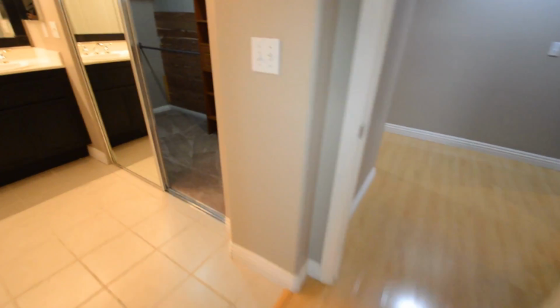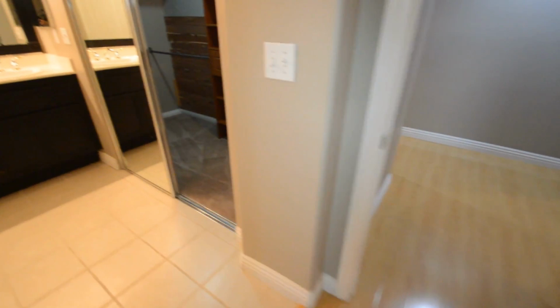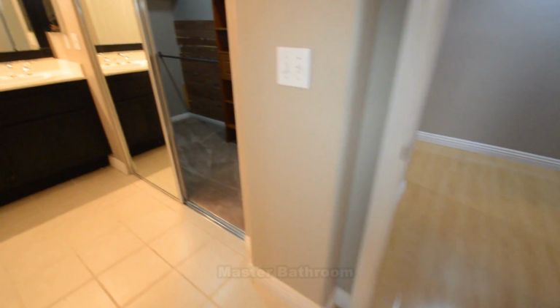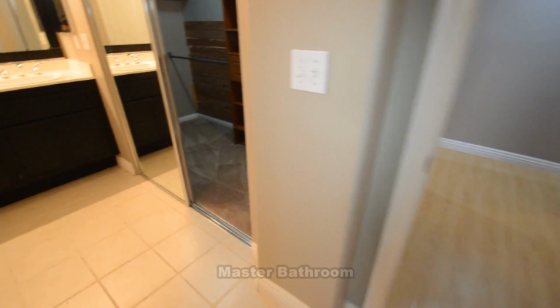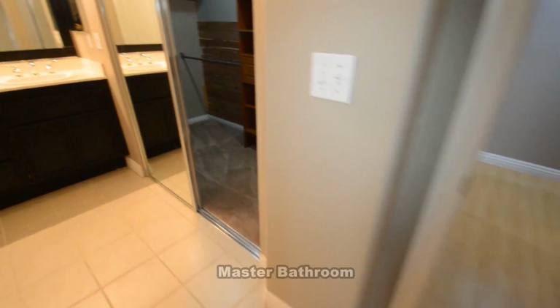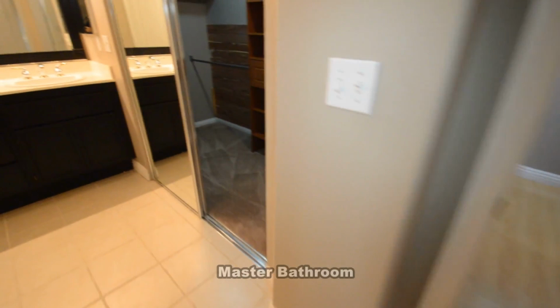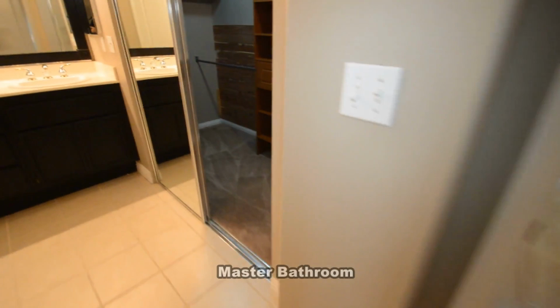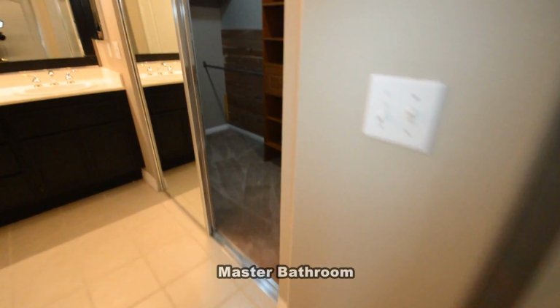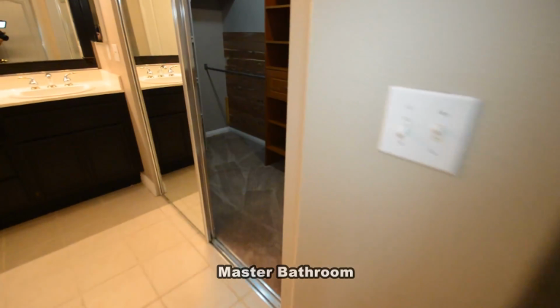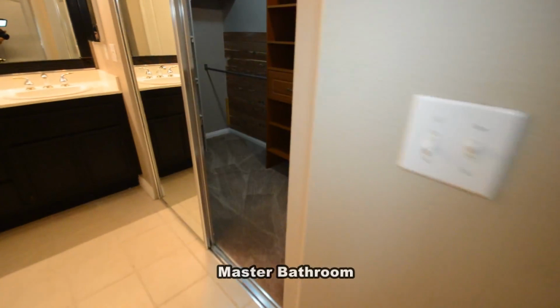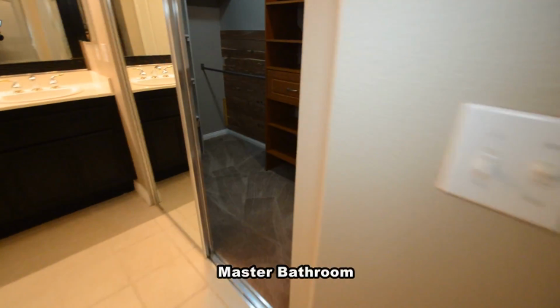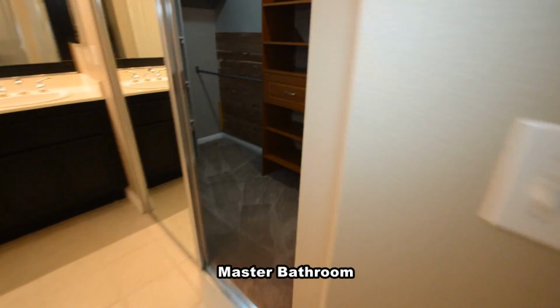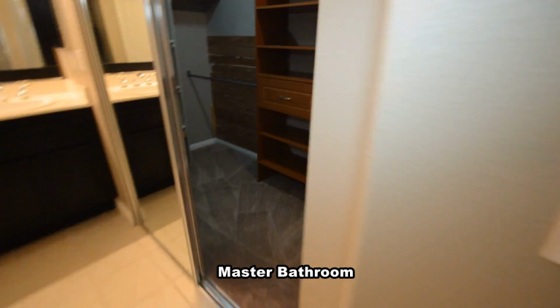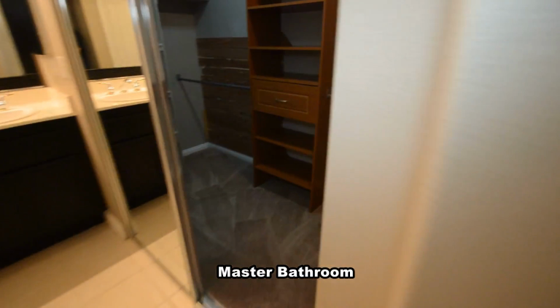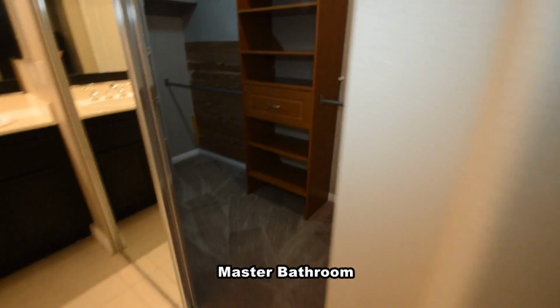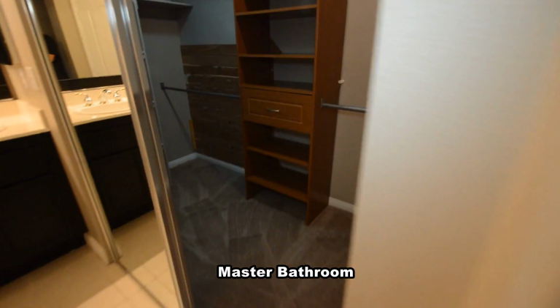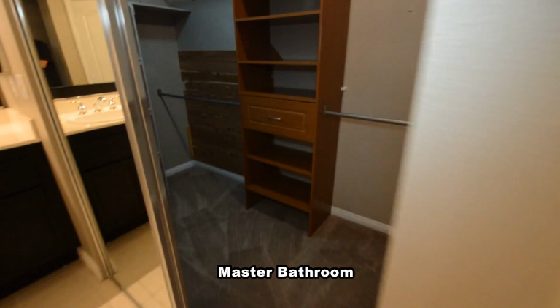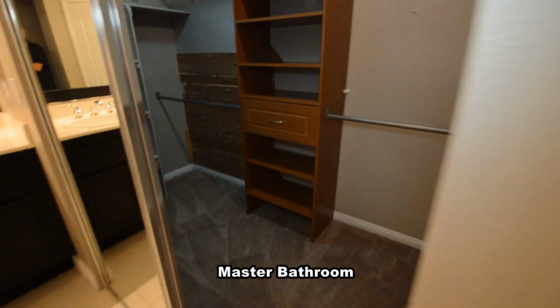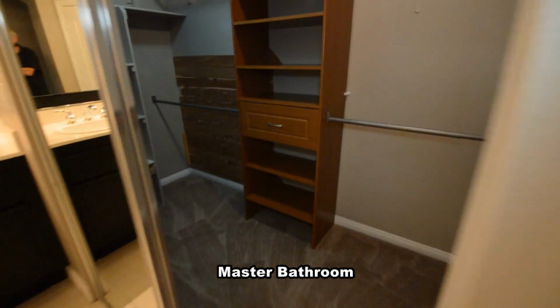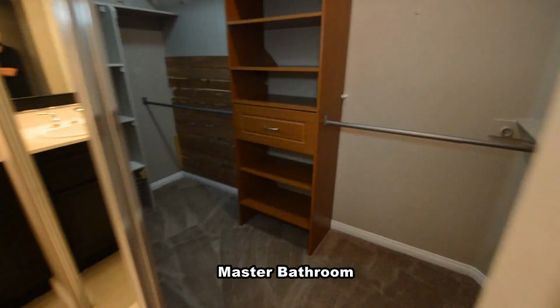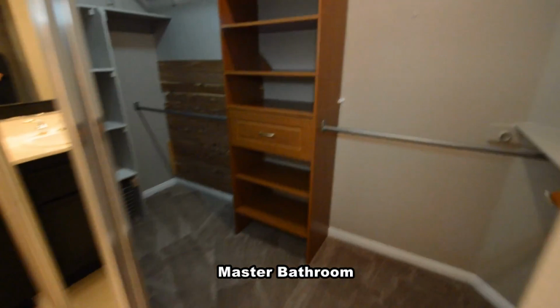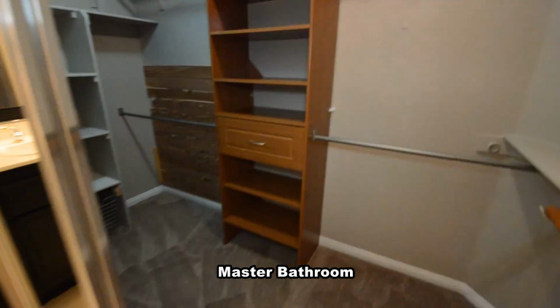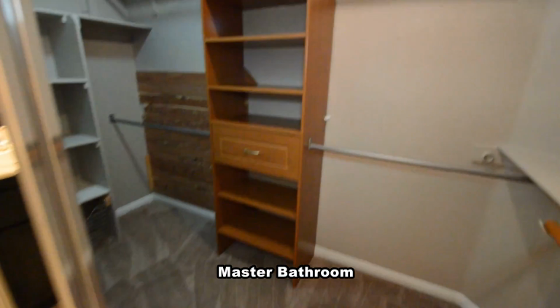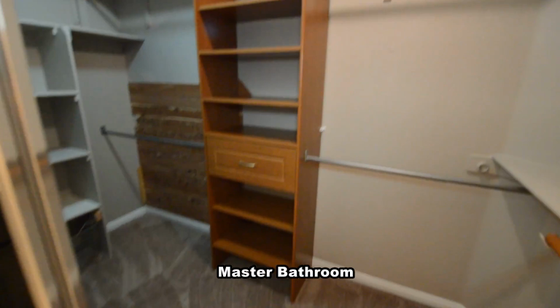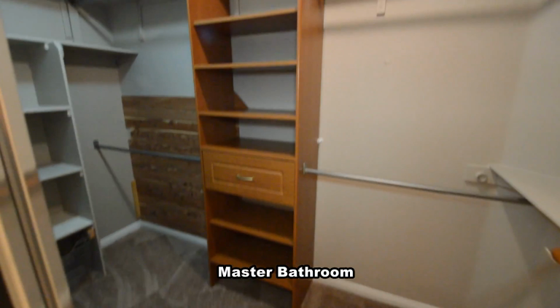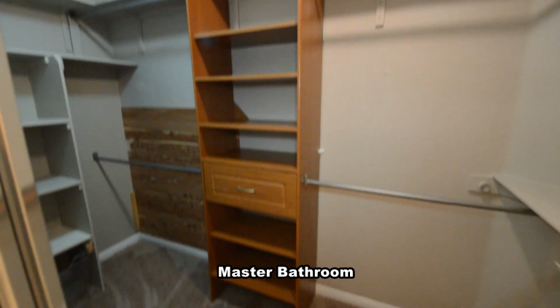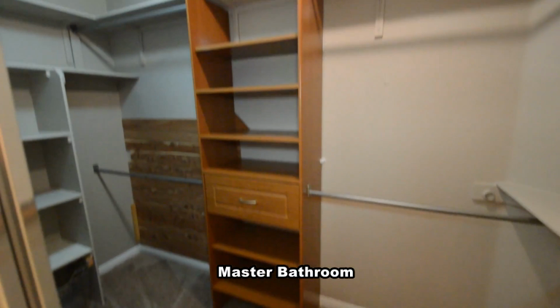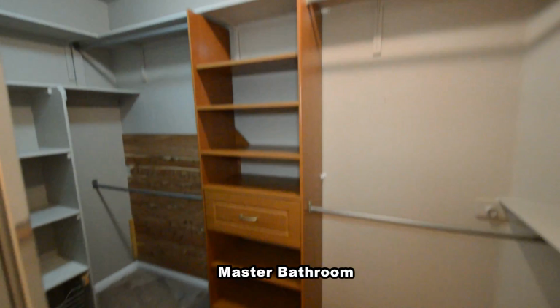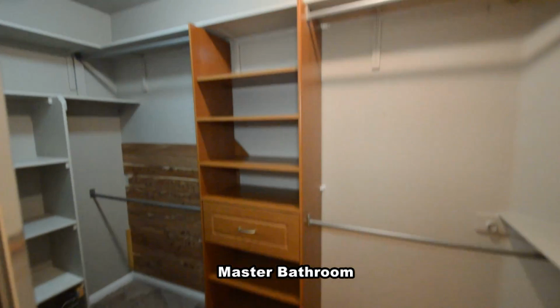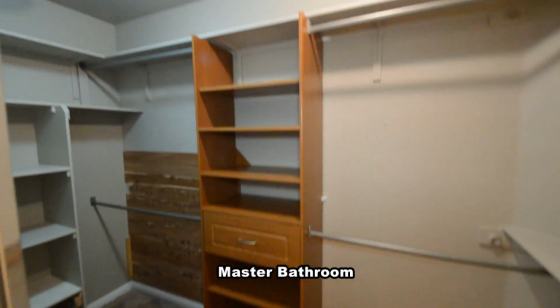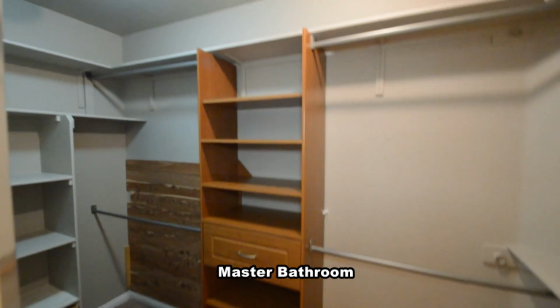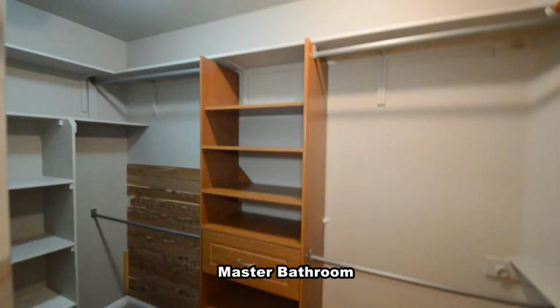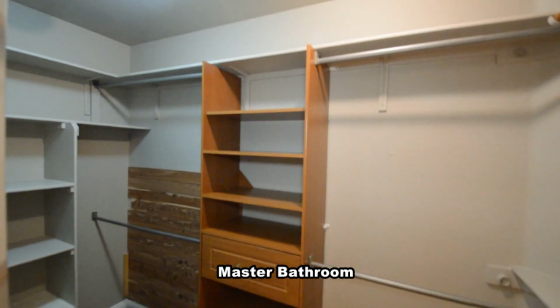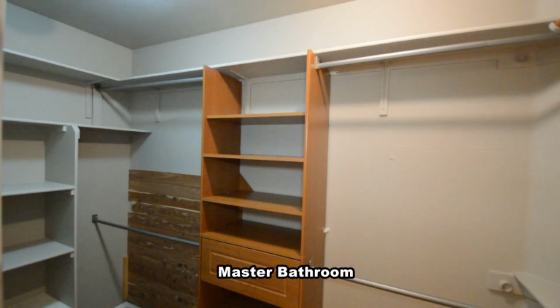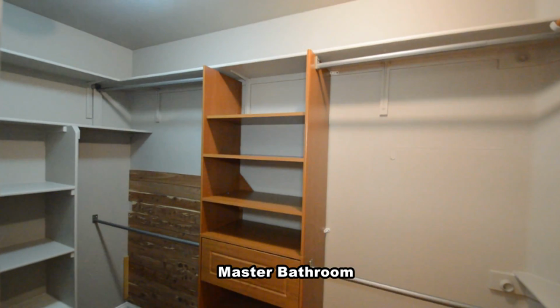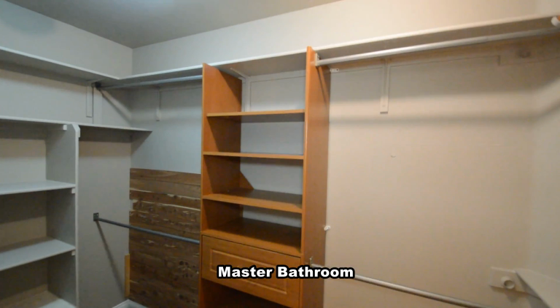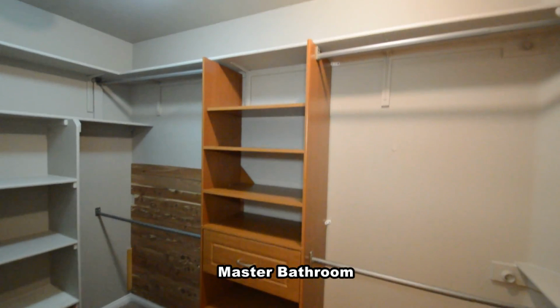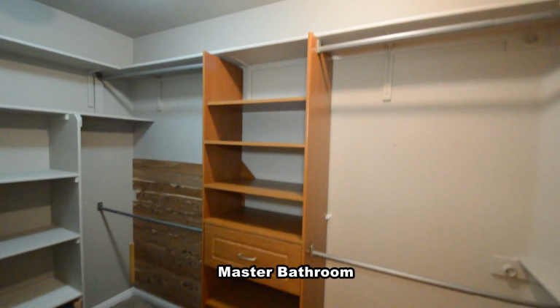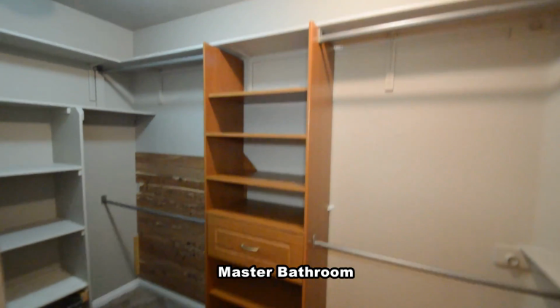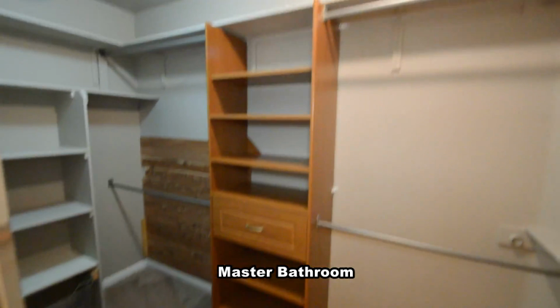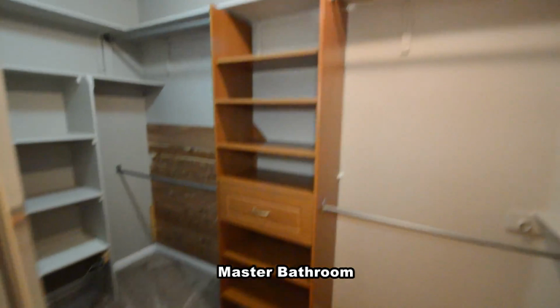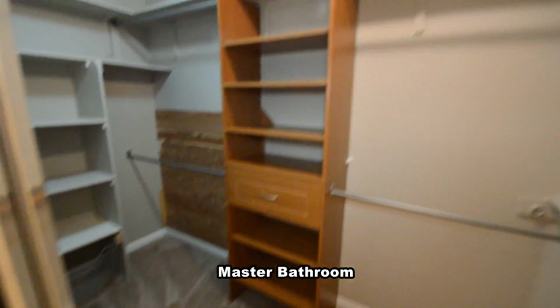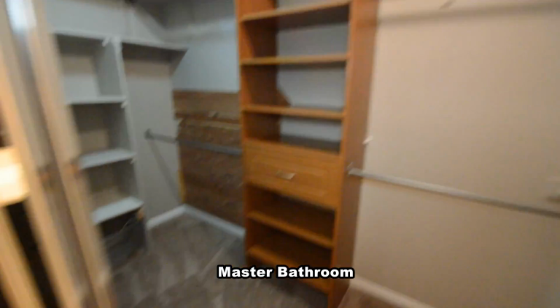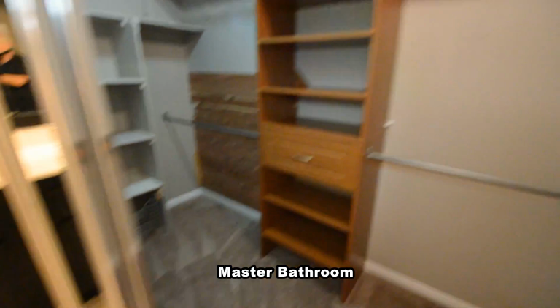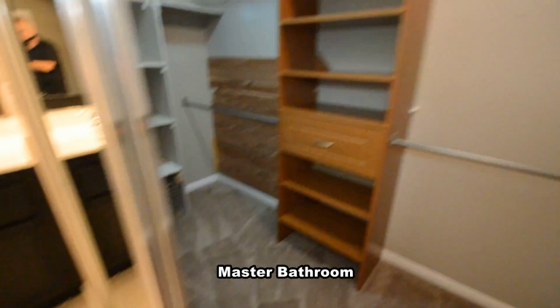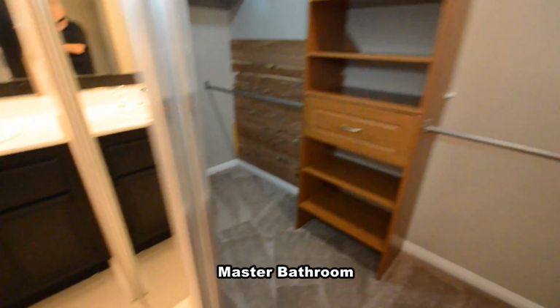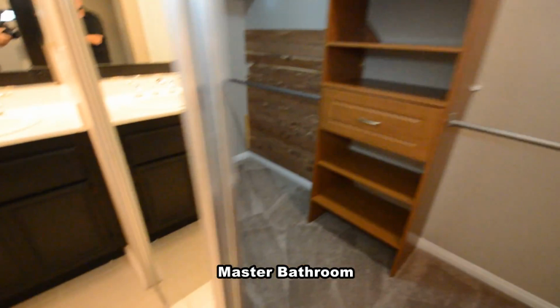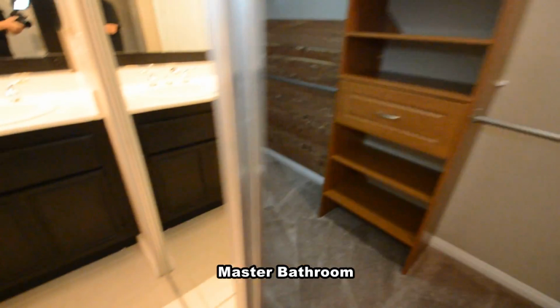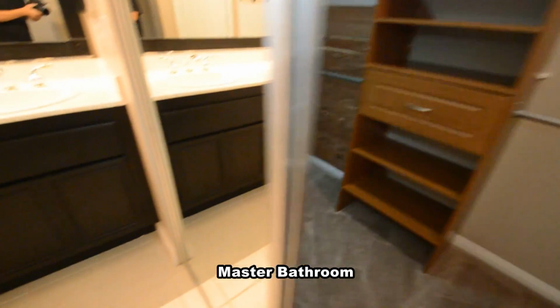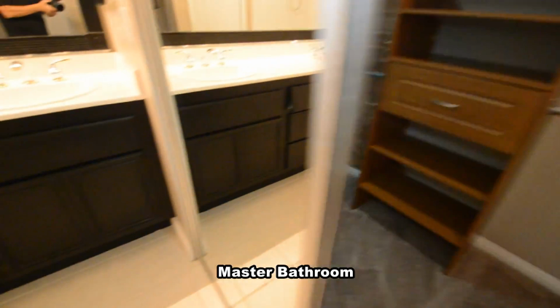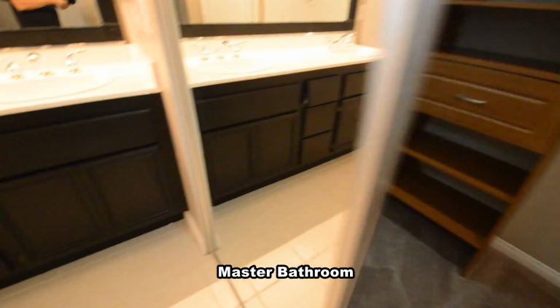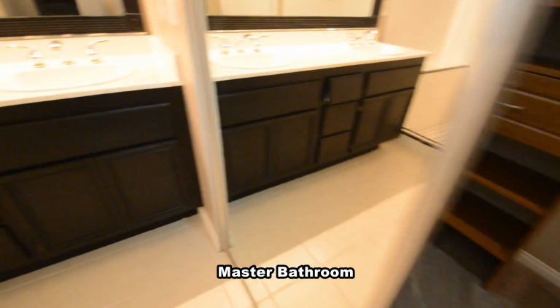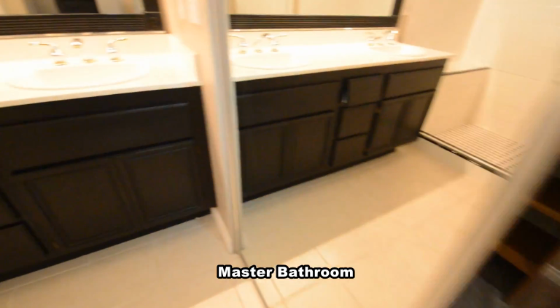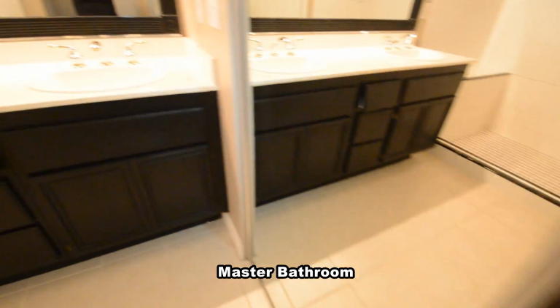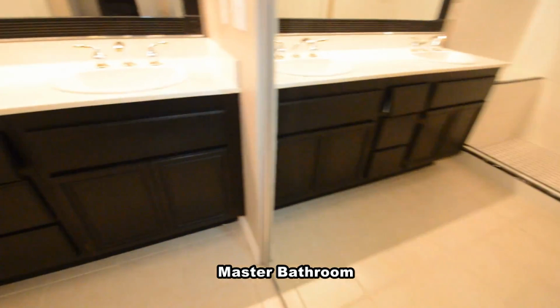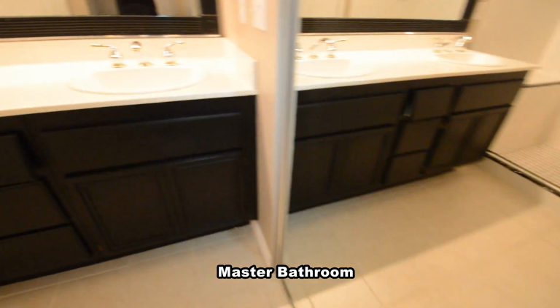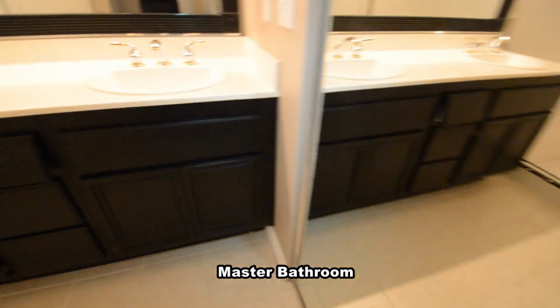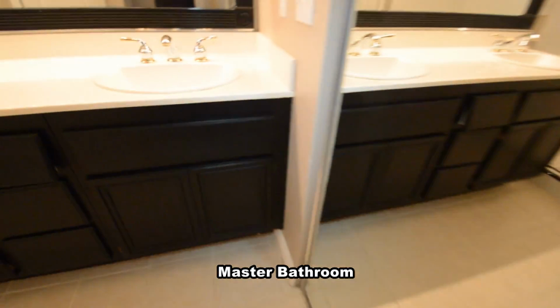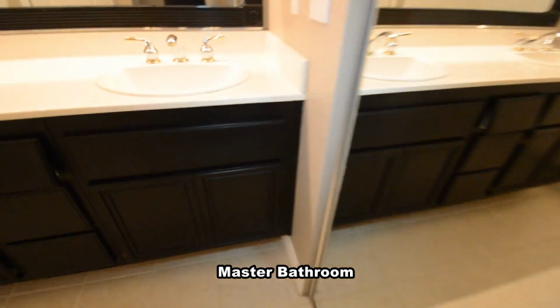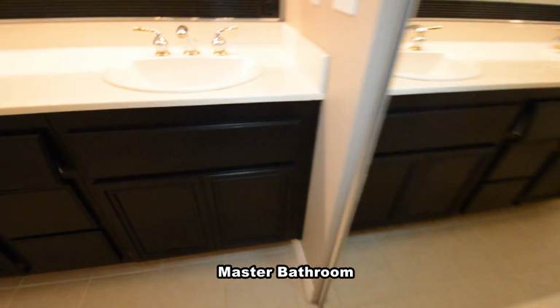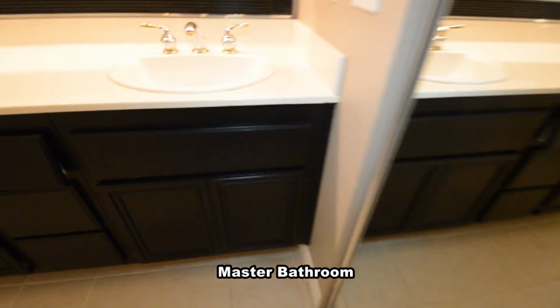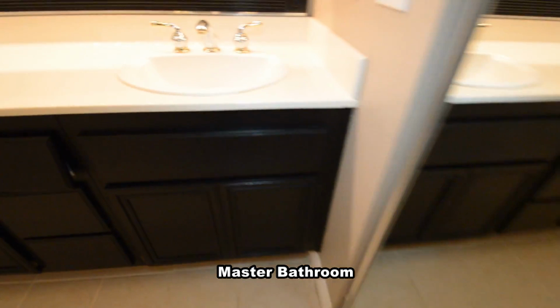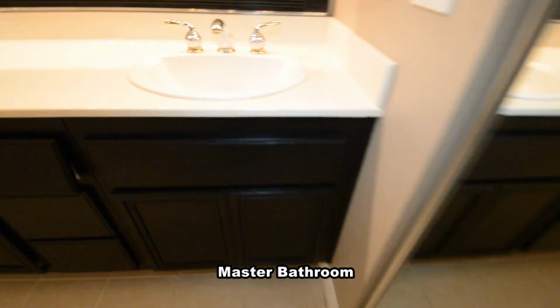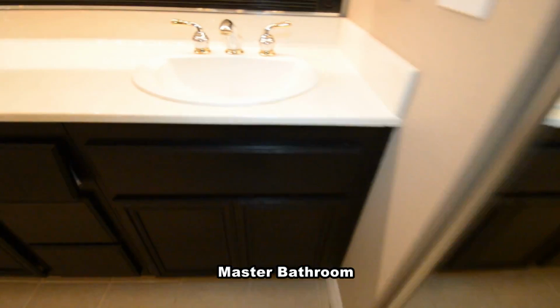The master bathroom has a large walk-in closet with built-in cabinets, double sink vanity, shower, and water closet.